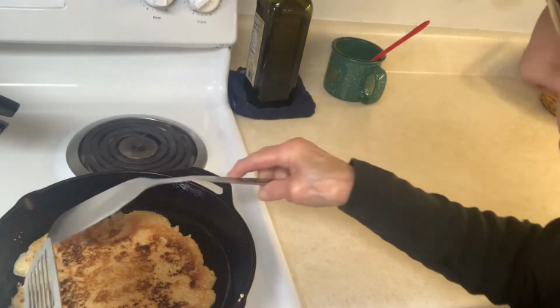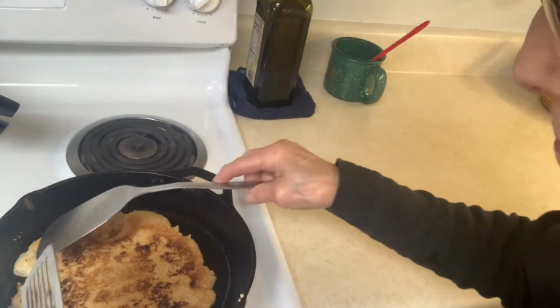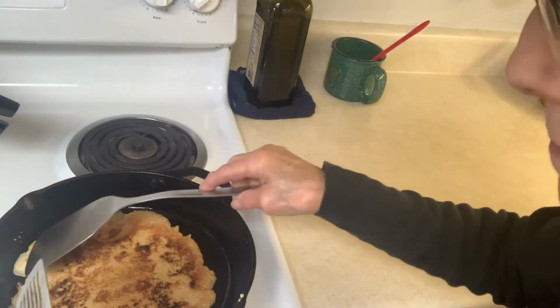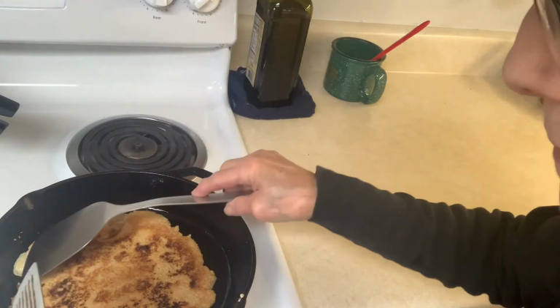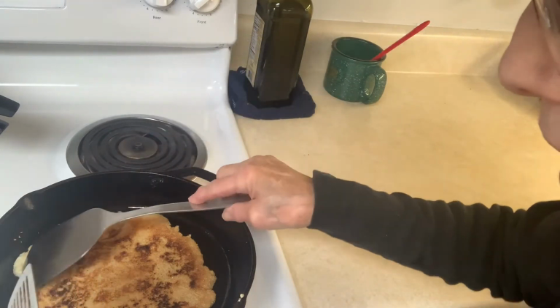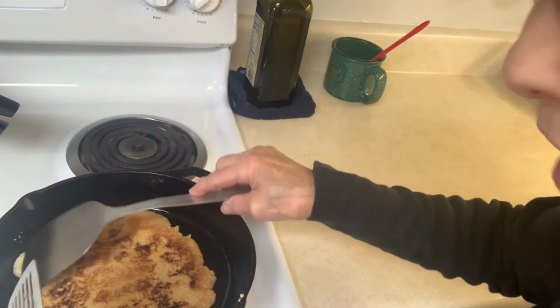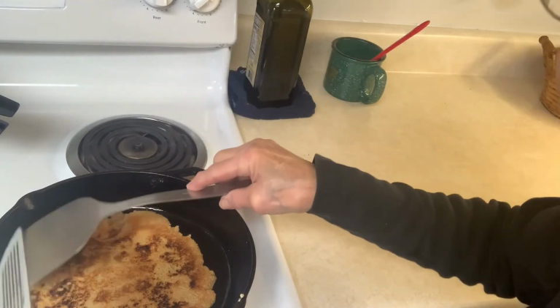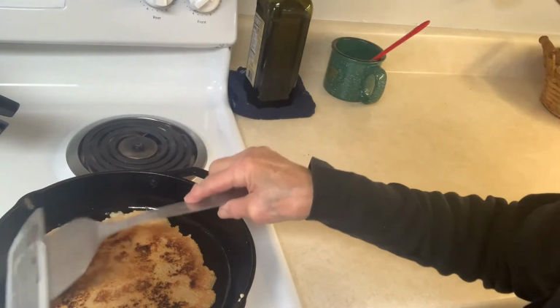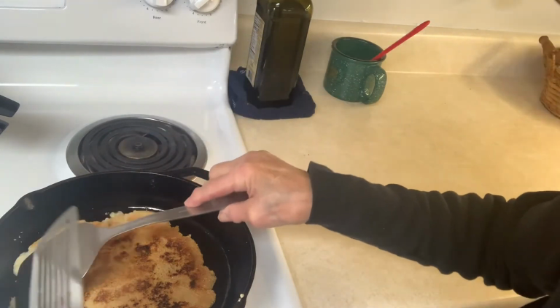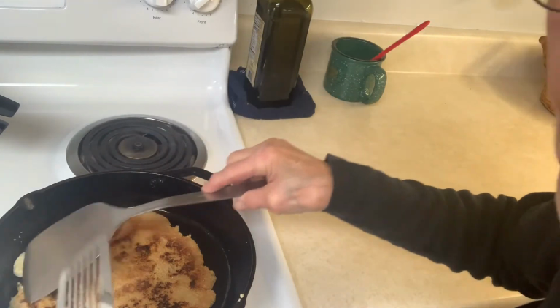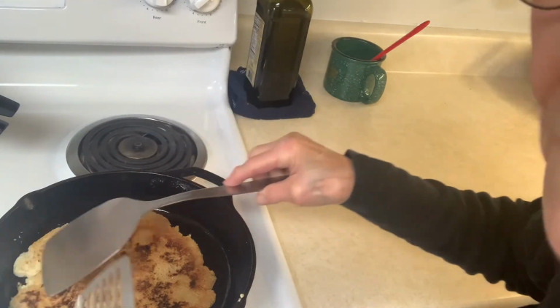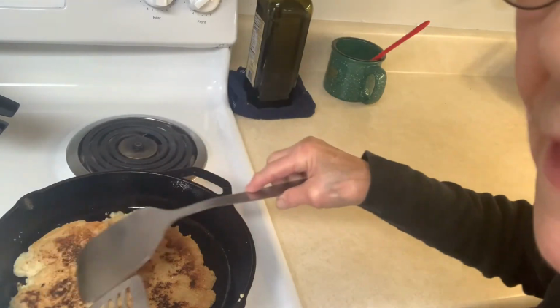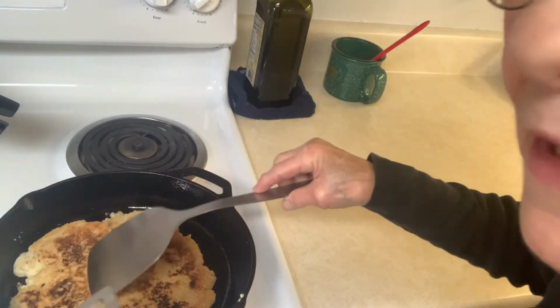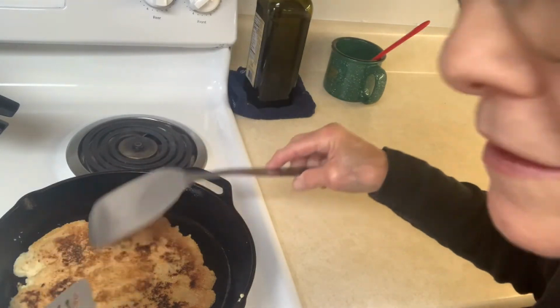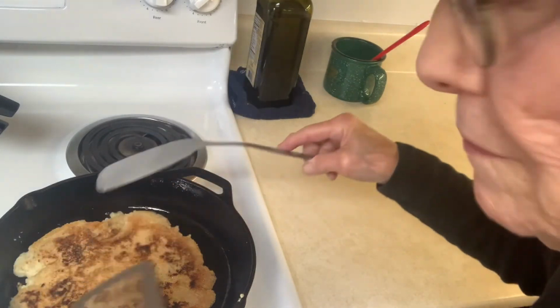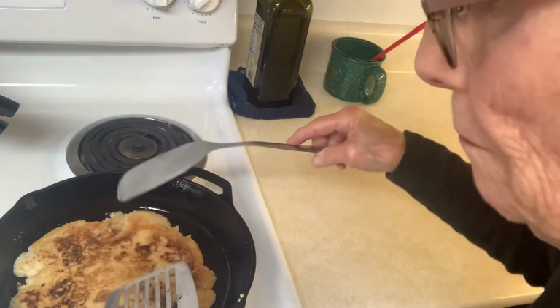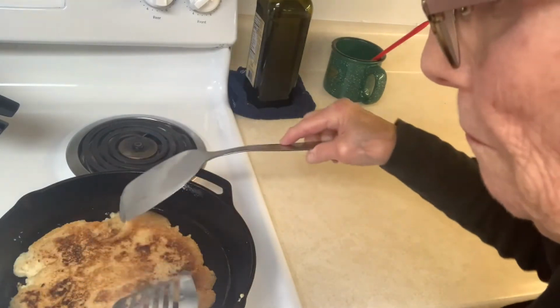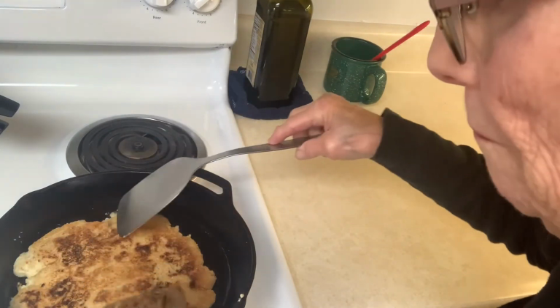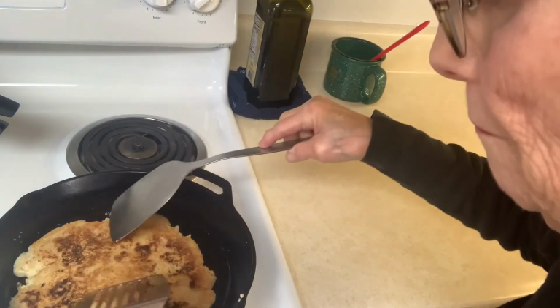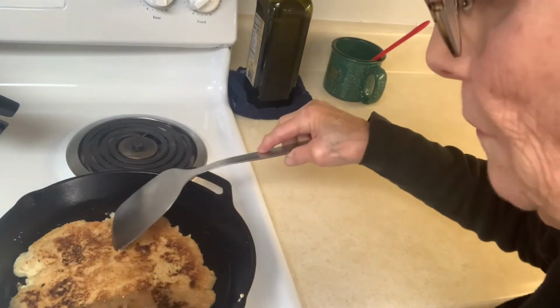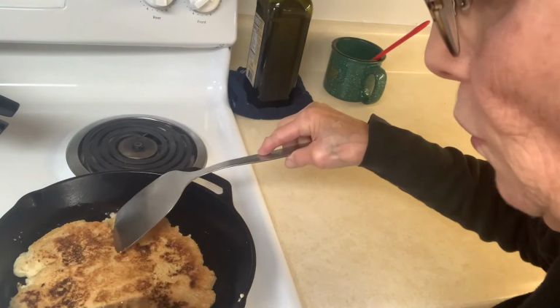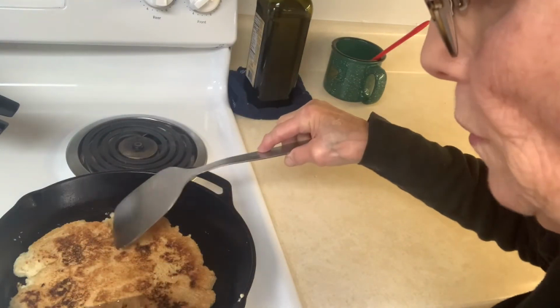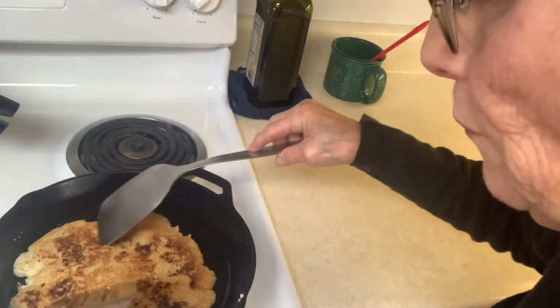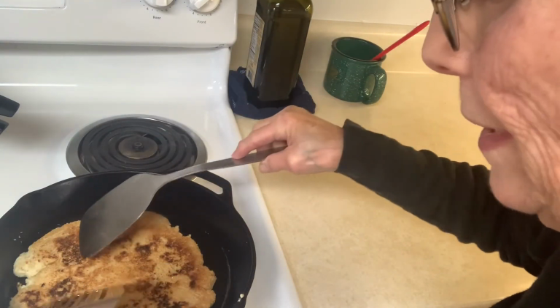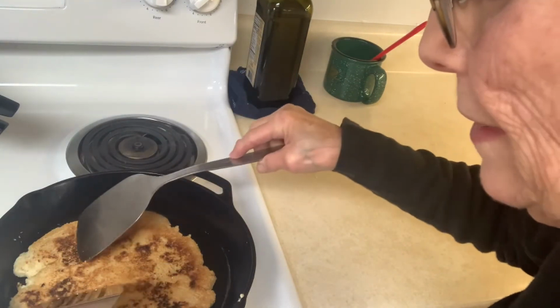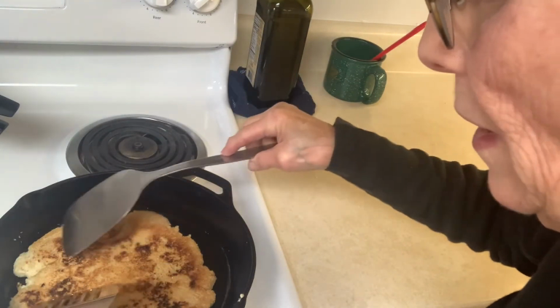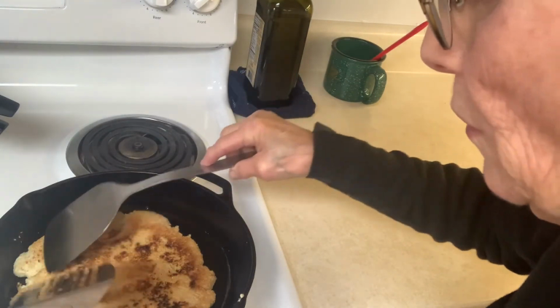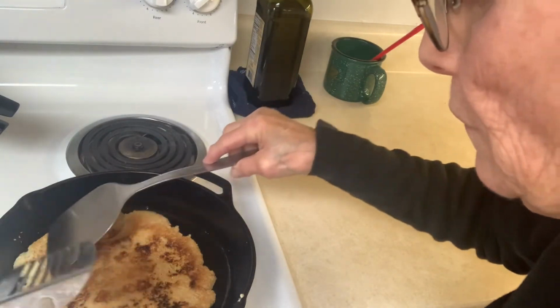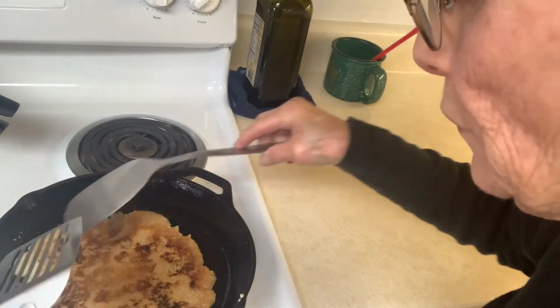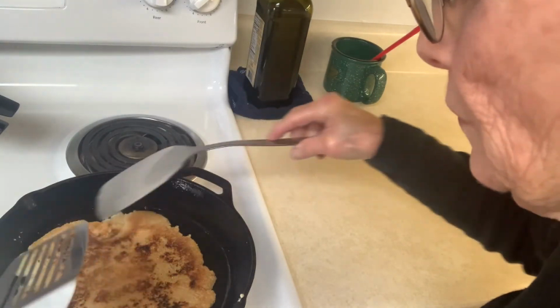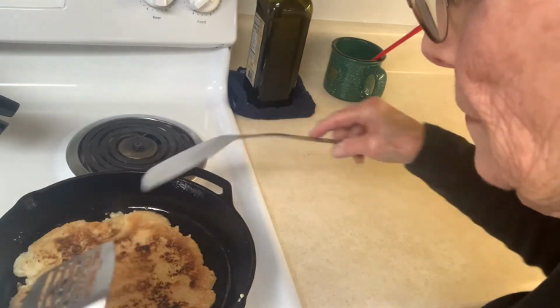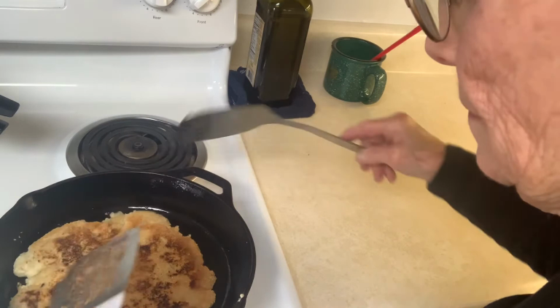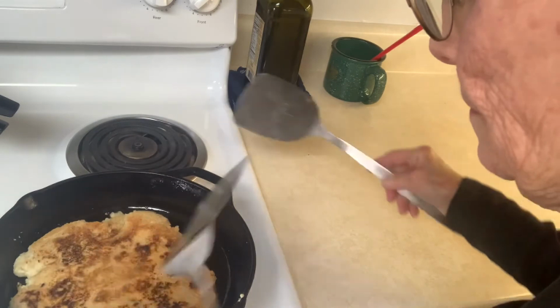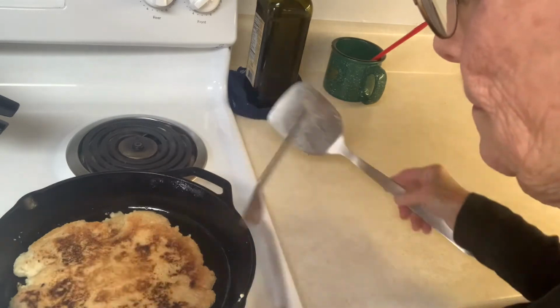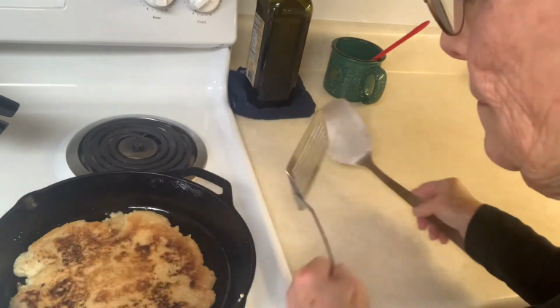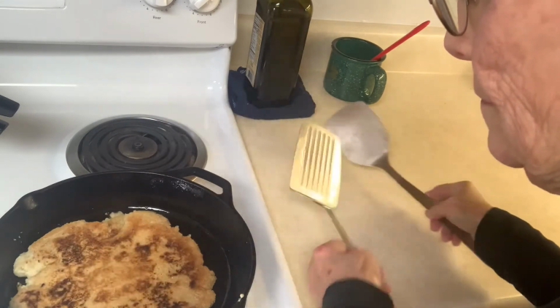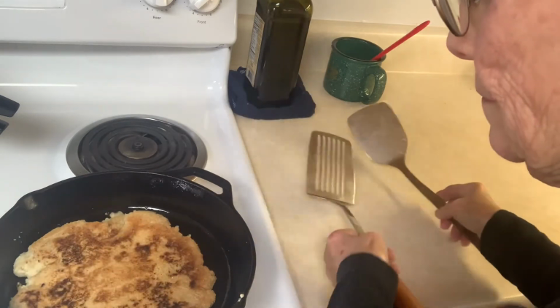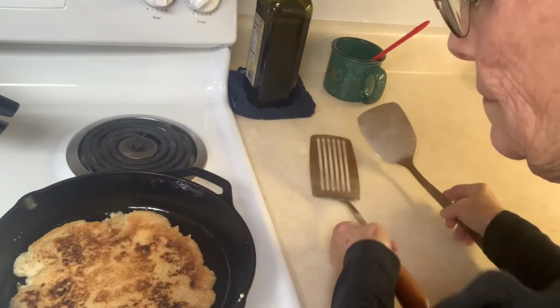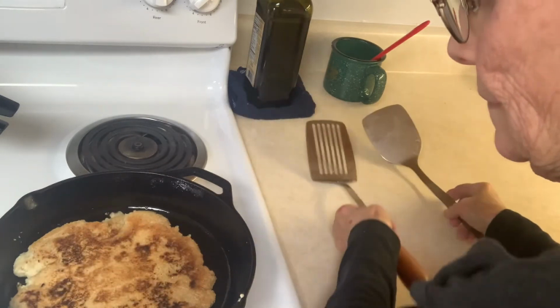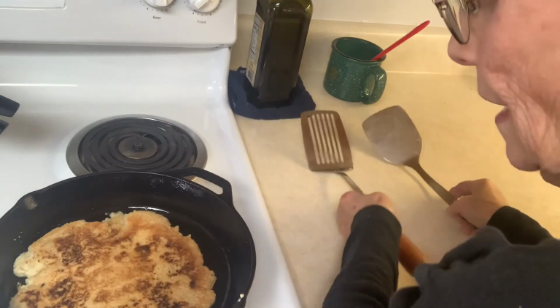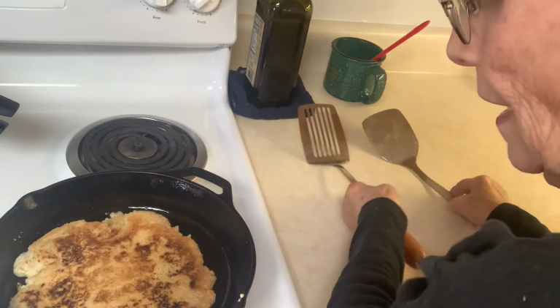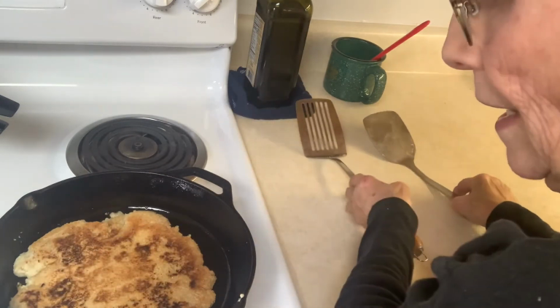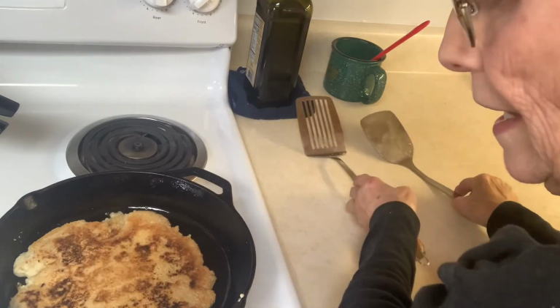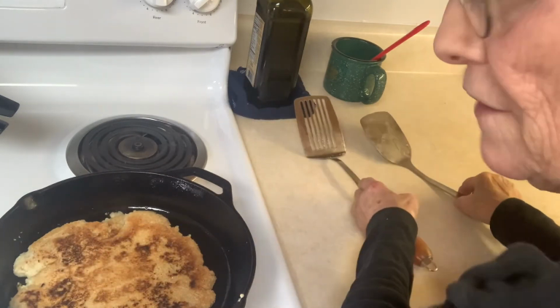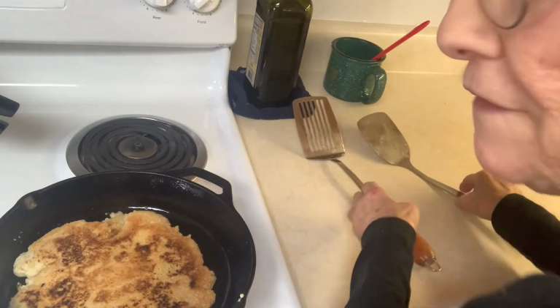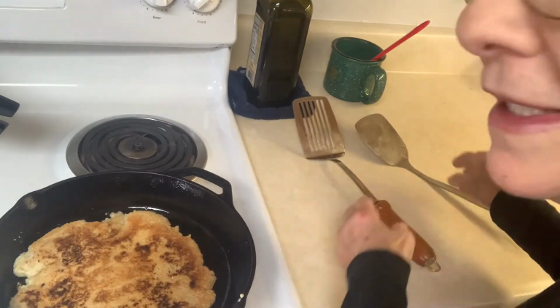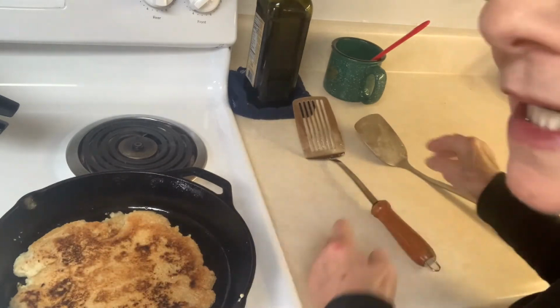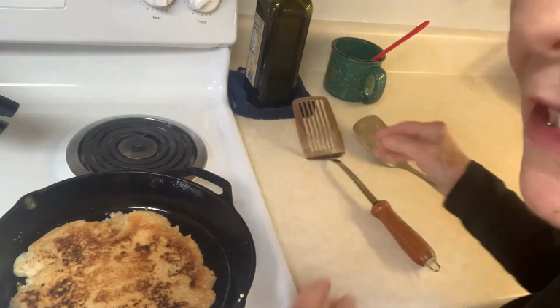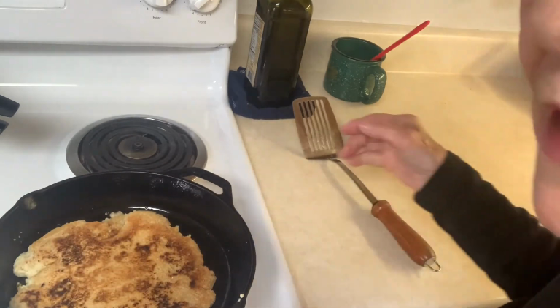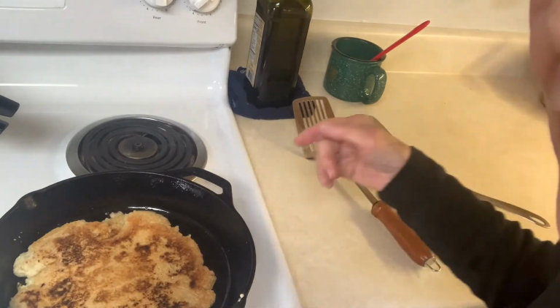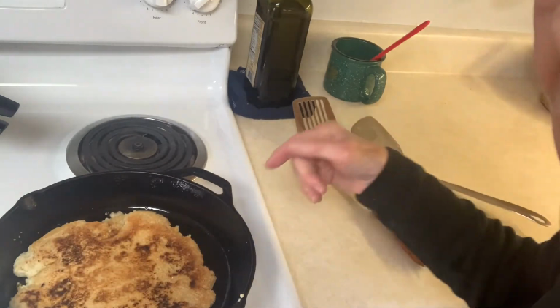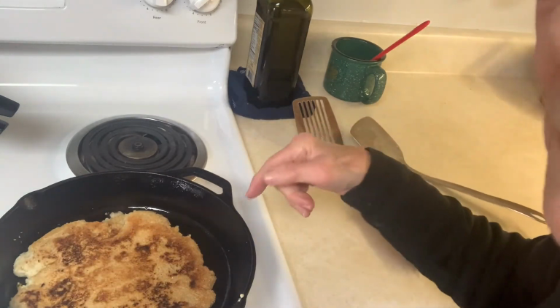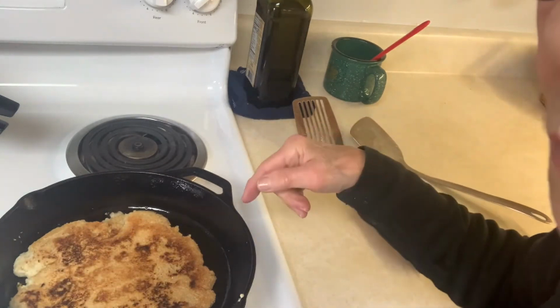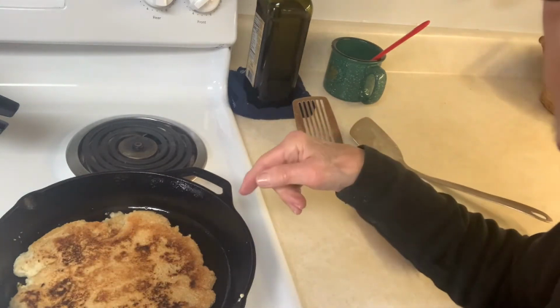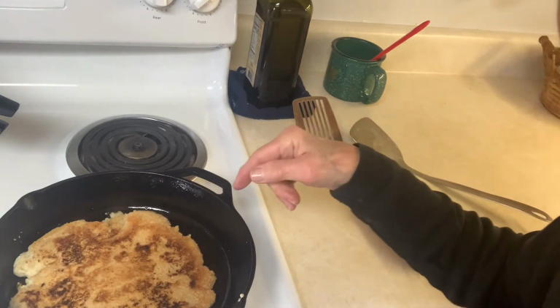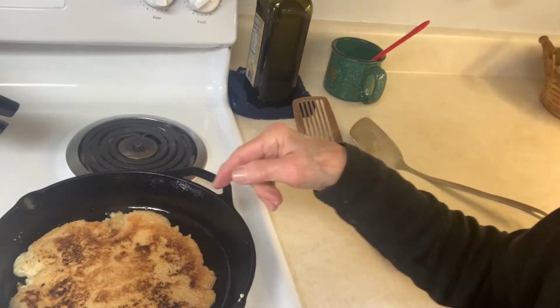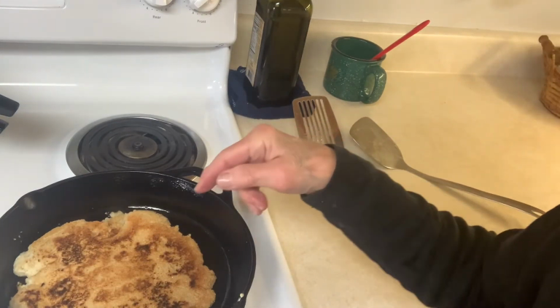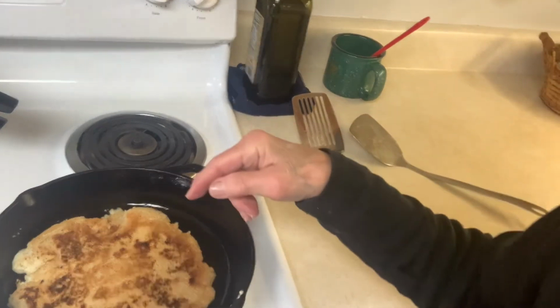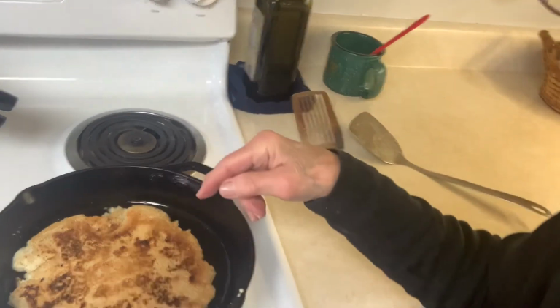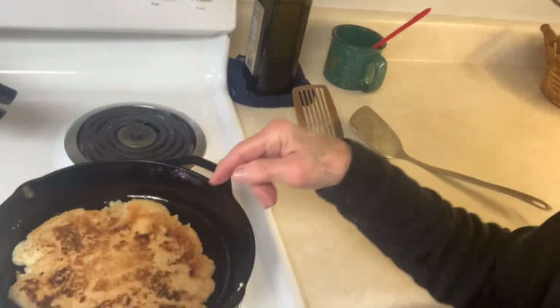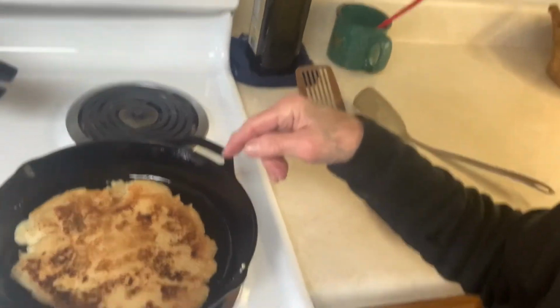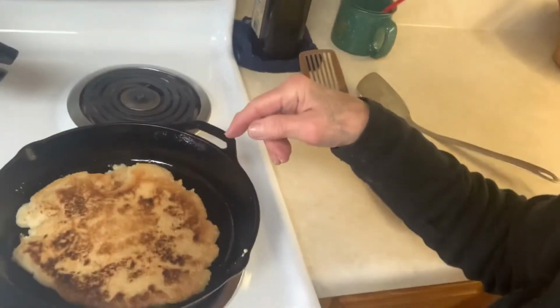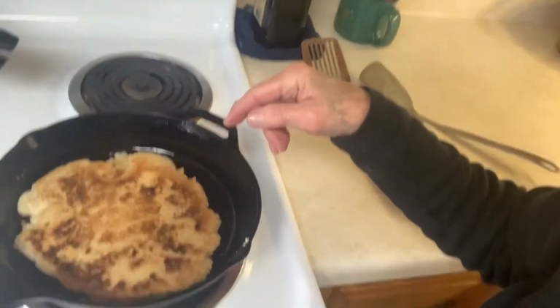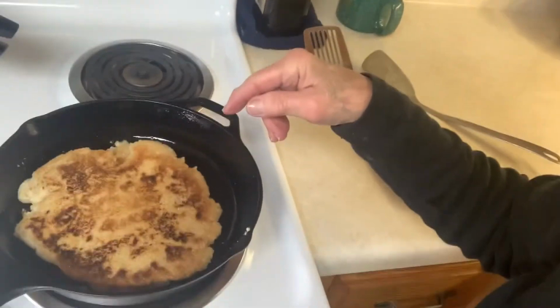I flipped the cornbread over. If I need to add more oil, I will.